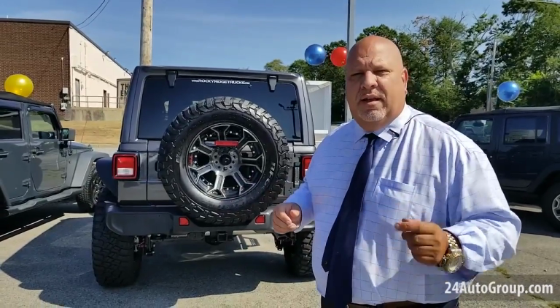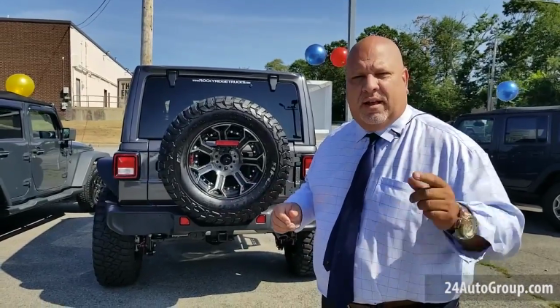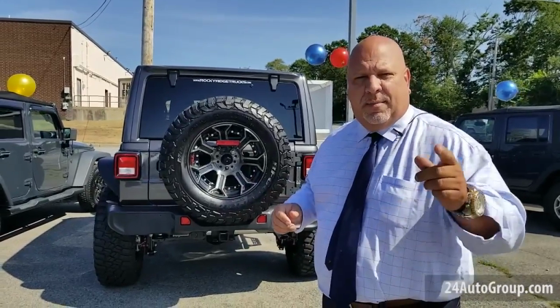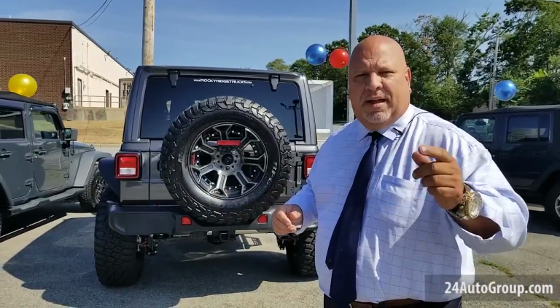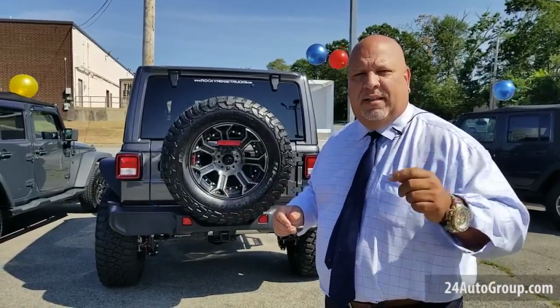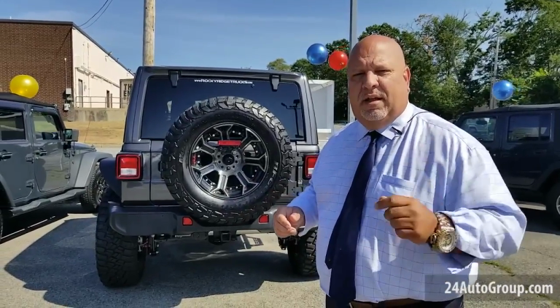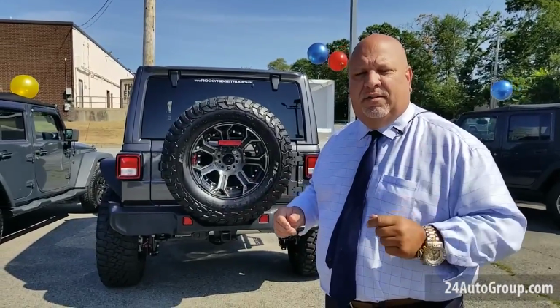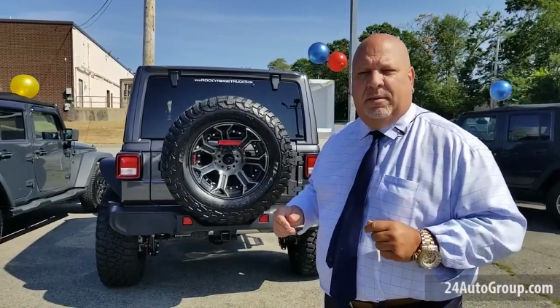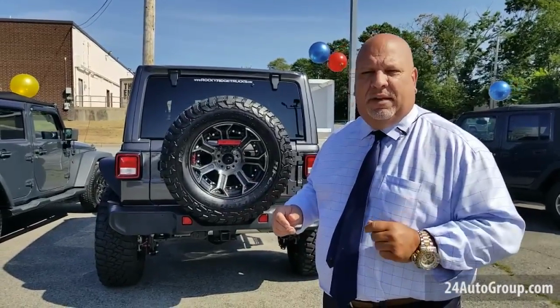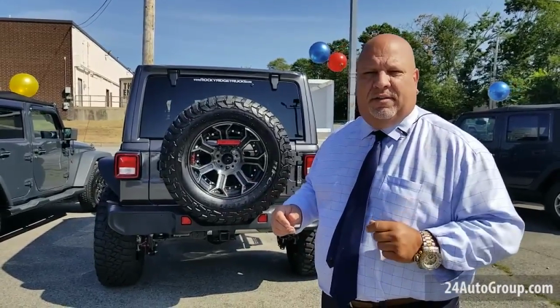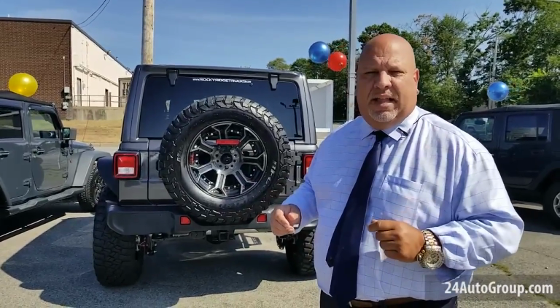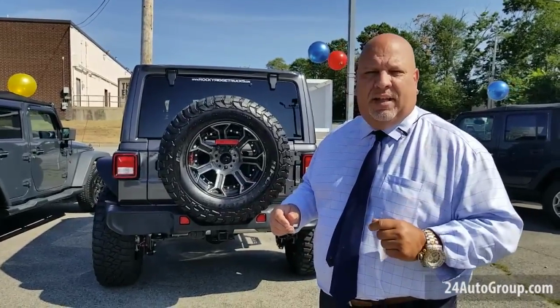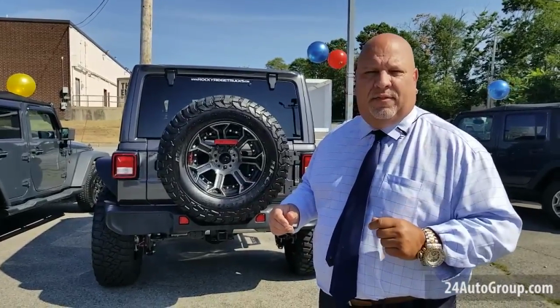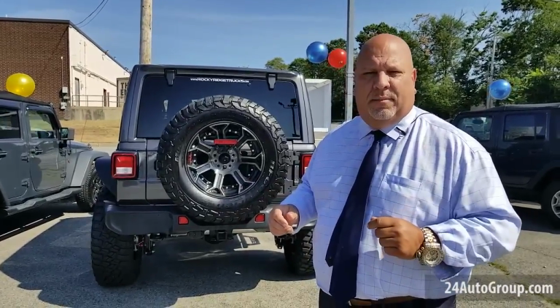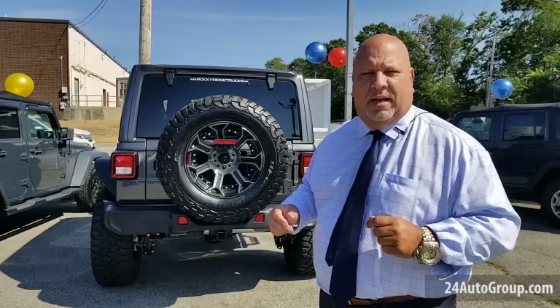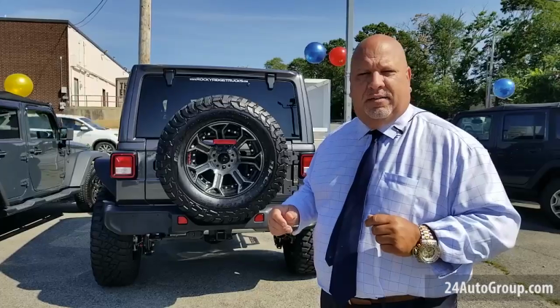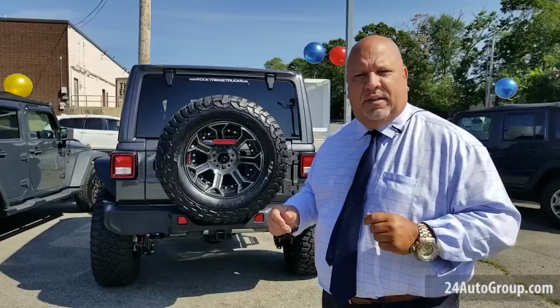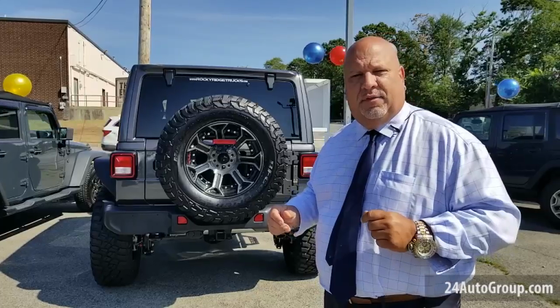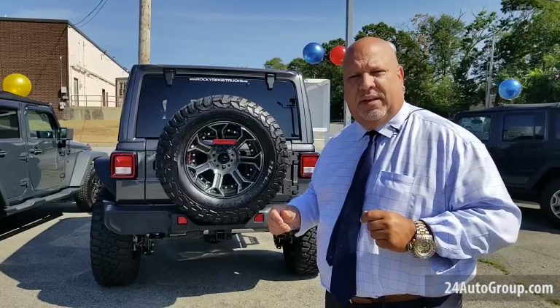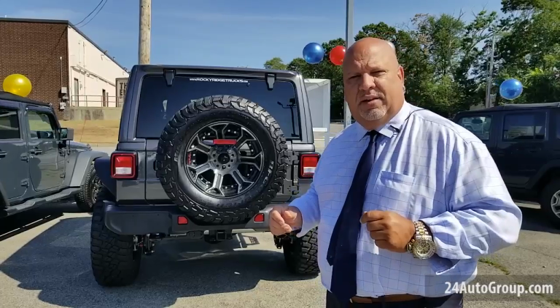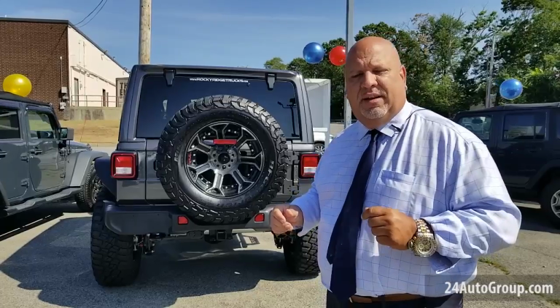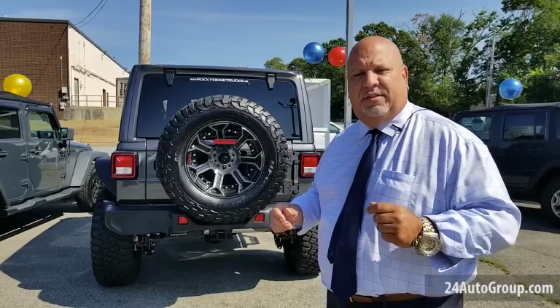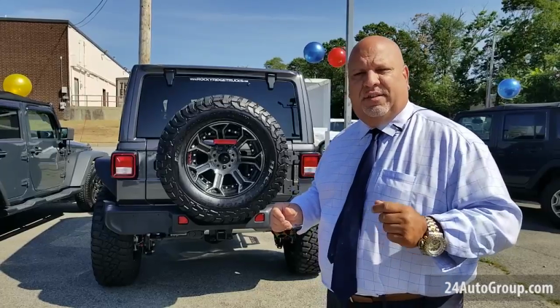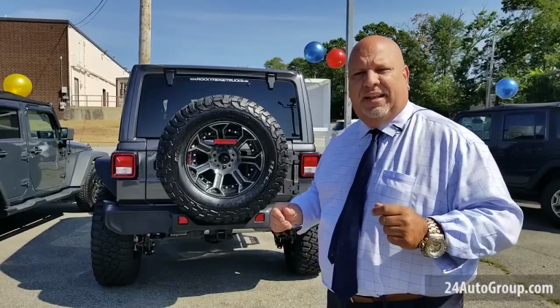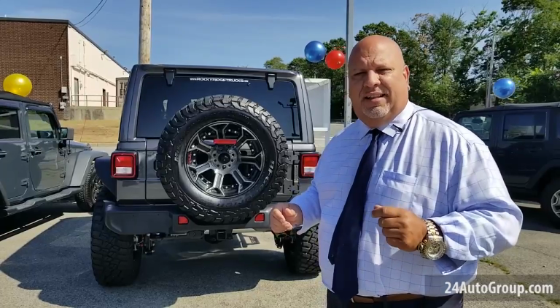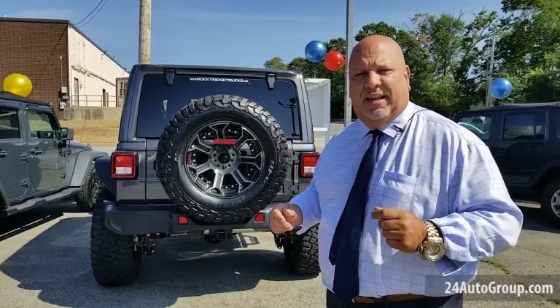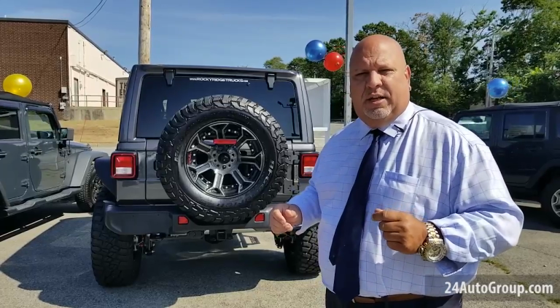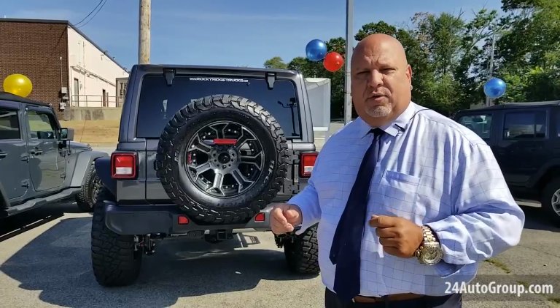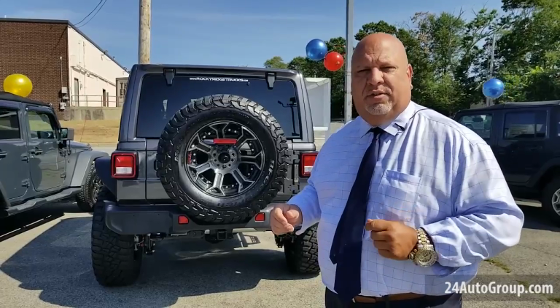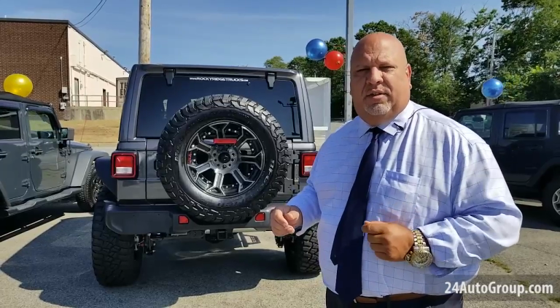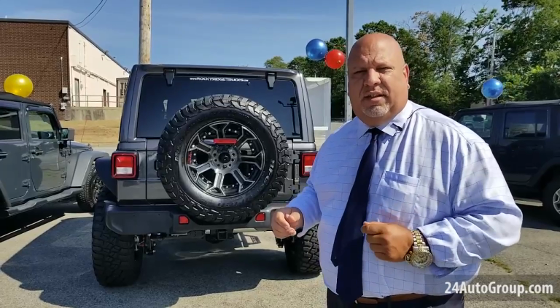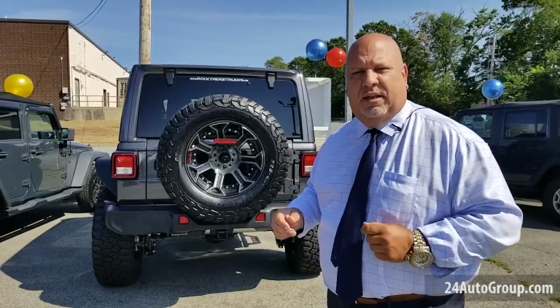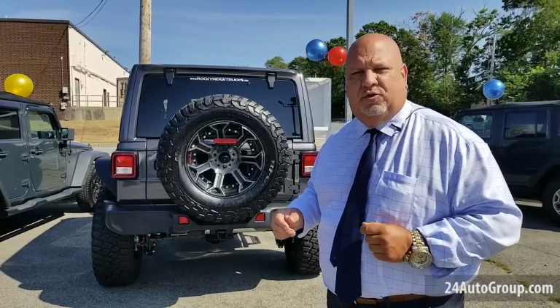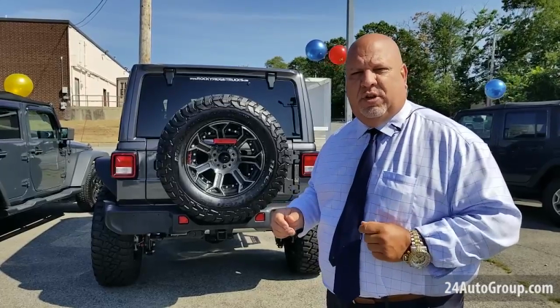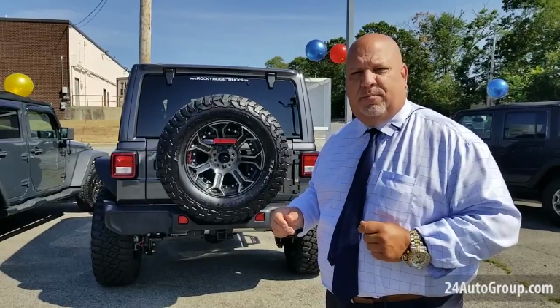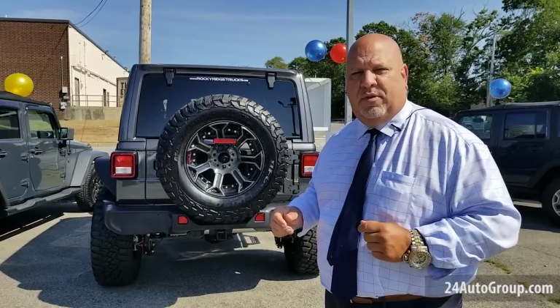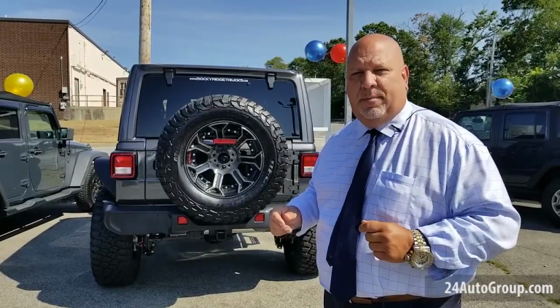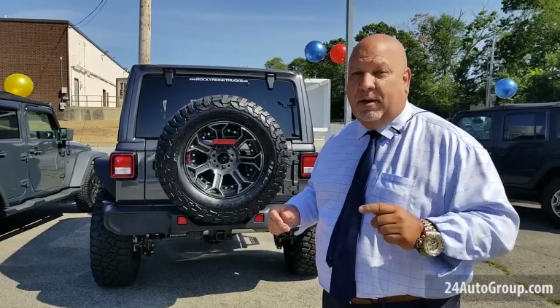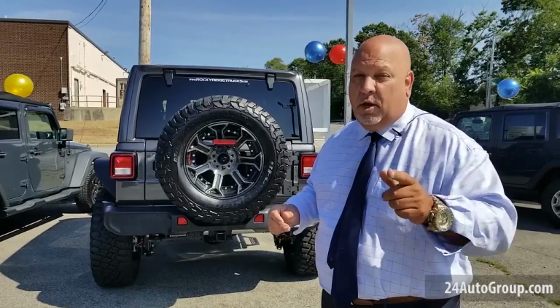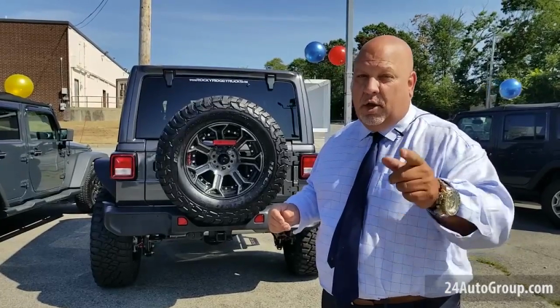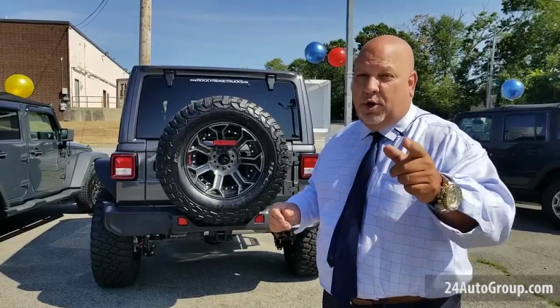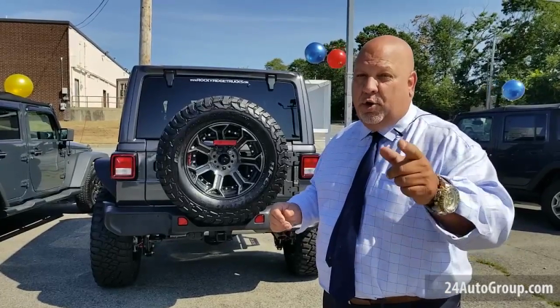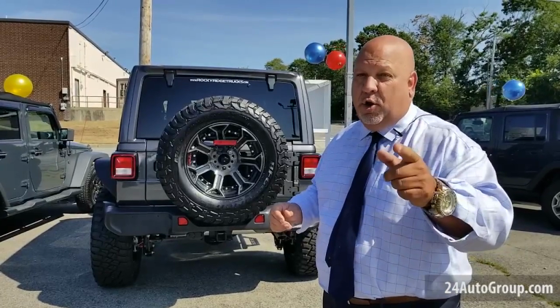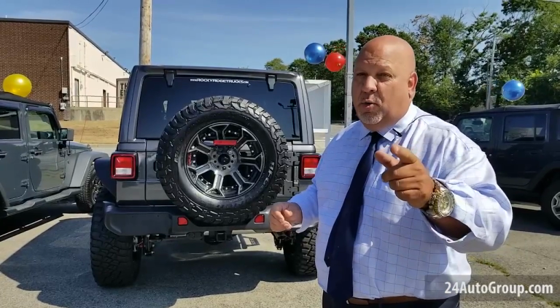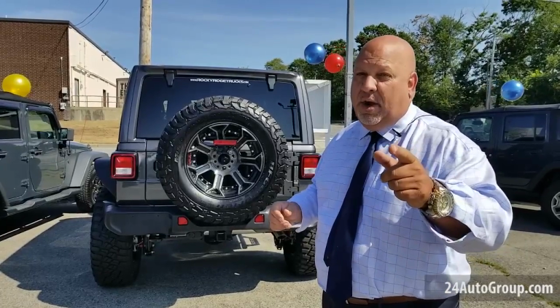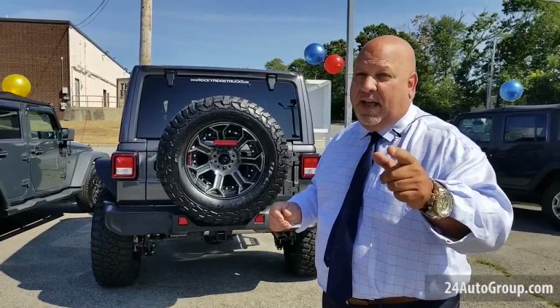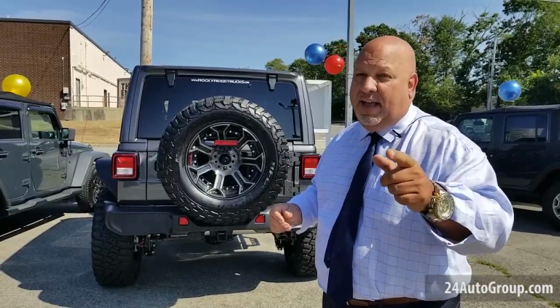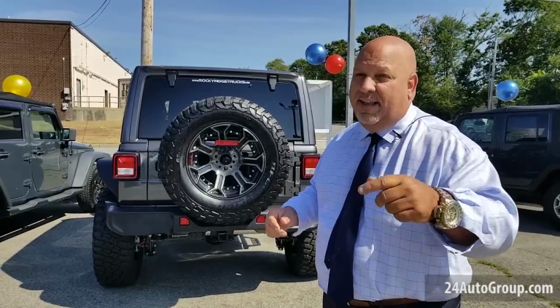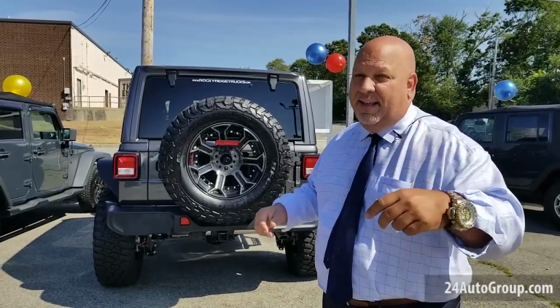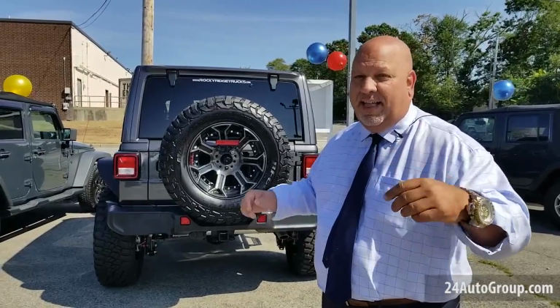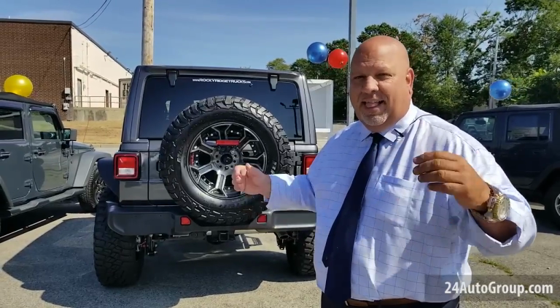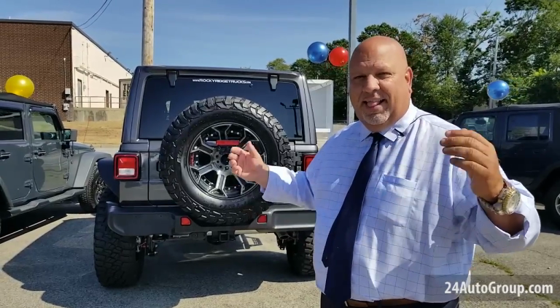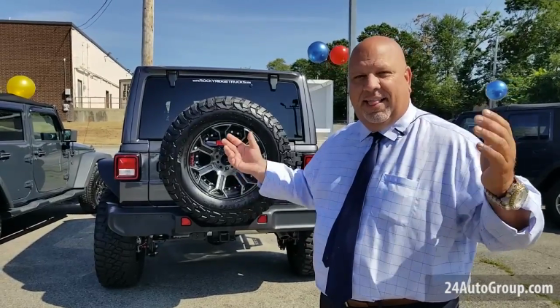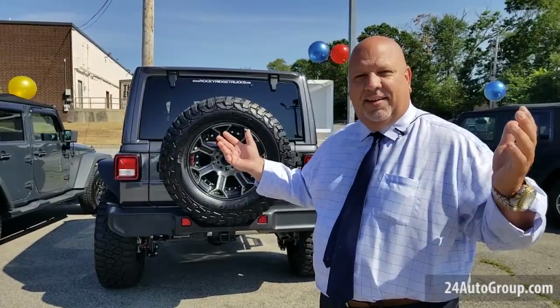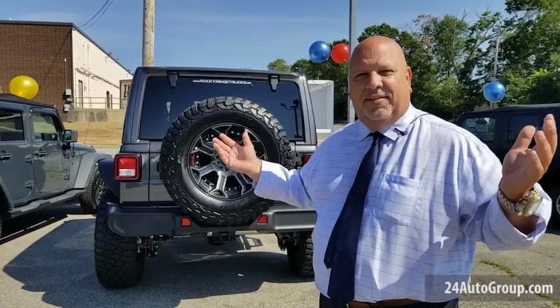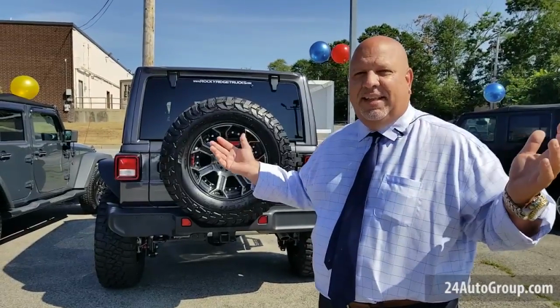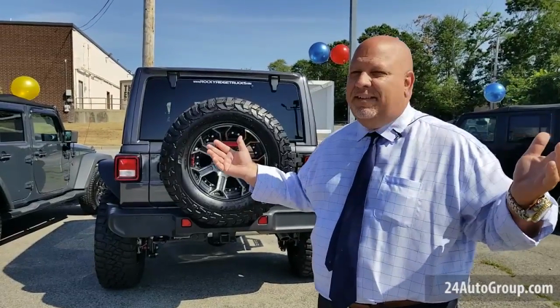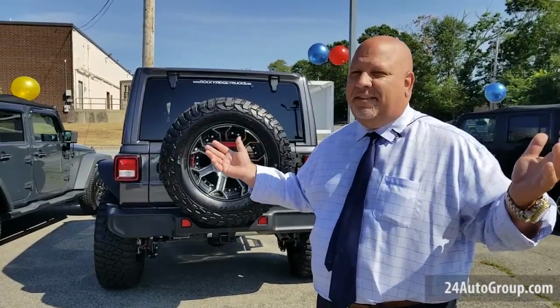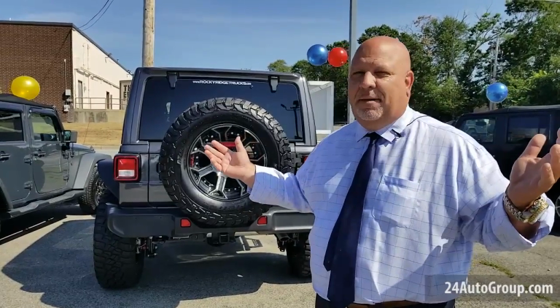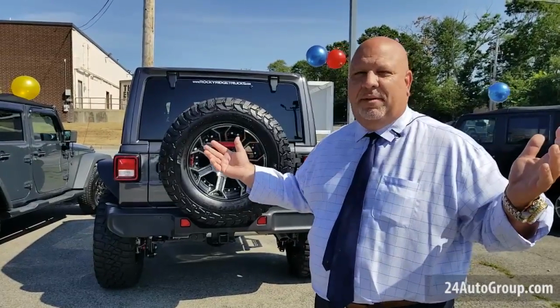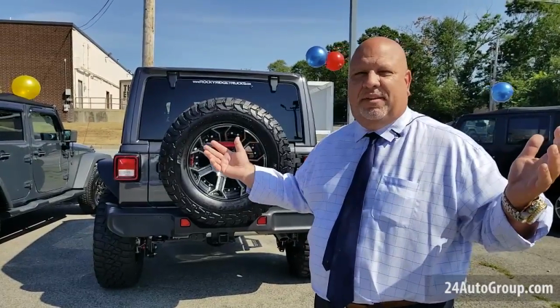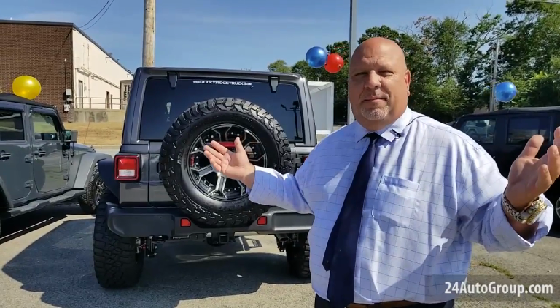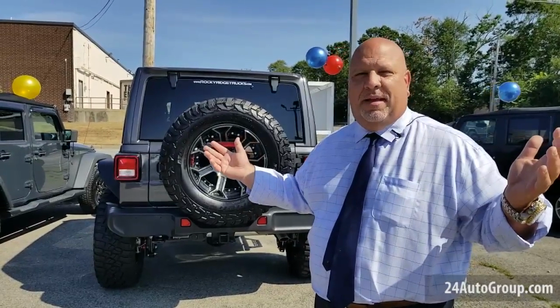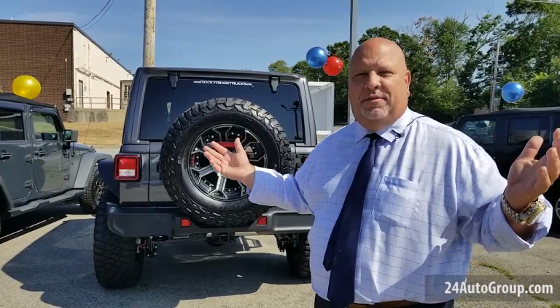Come on down to see my staff and myself here at Stateline Chrysler Dodge Jeep Ram — you know where — lovely Somerset, Massachusetts.